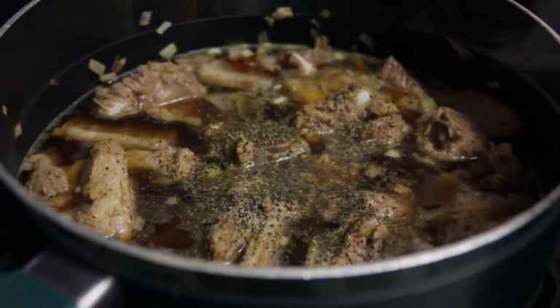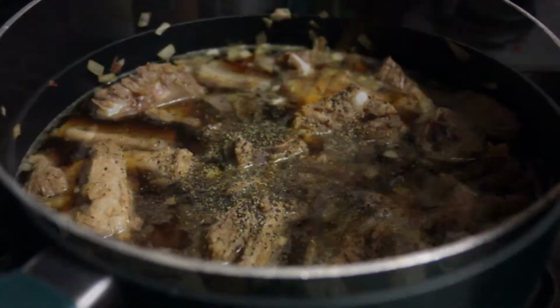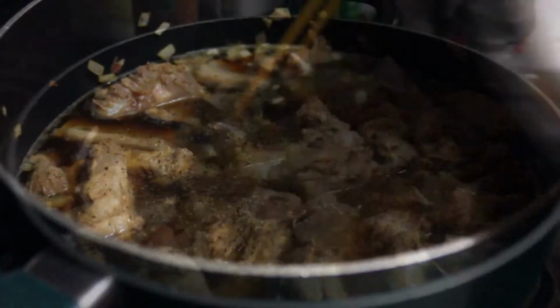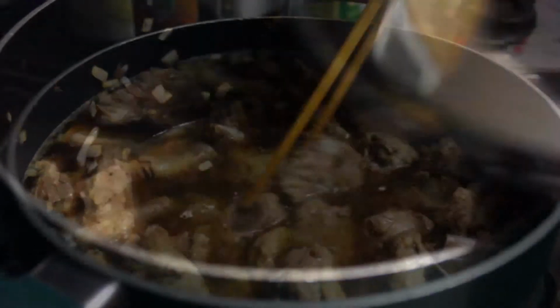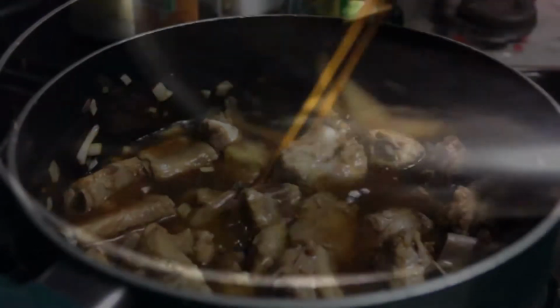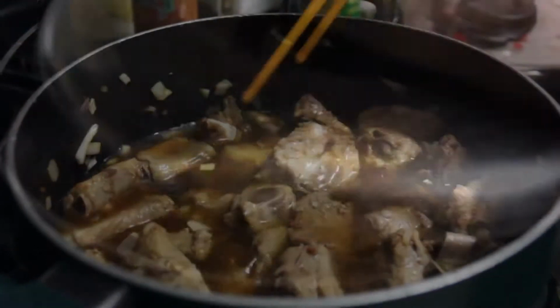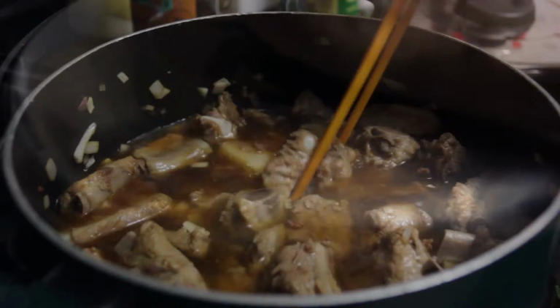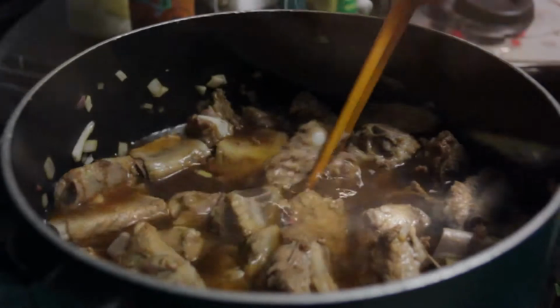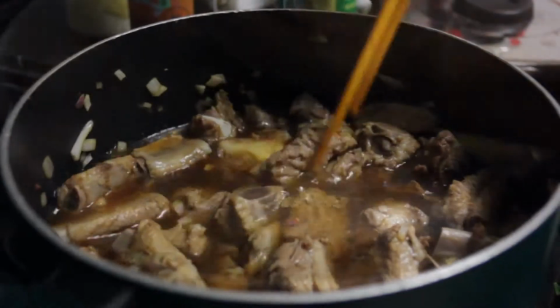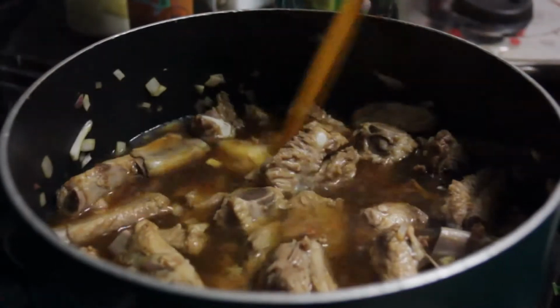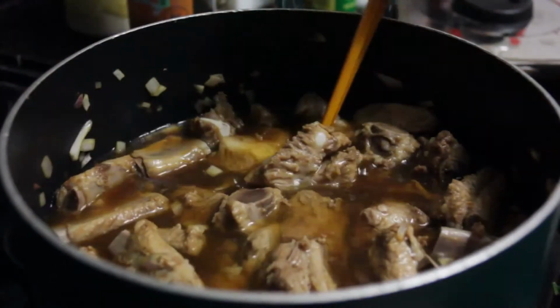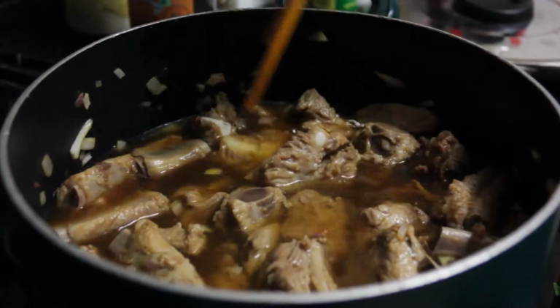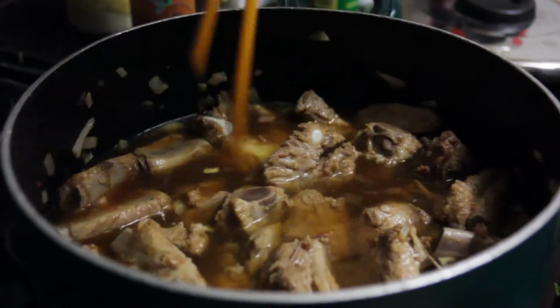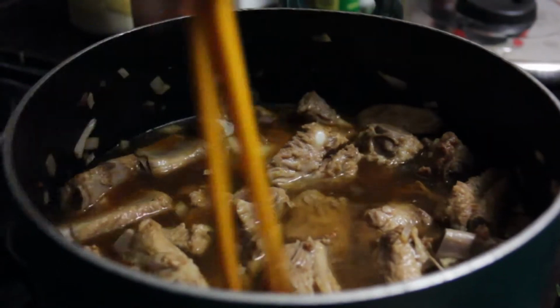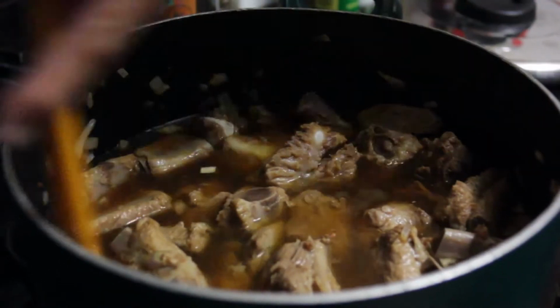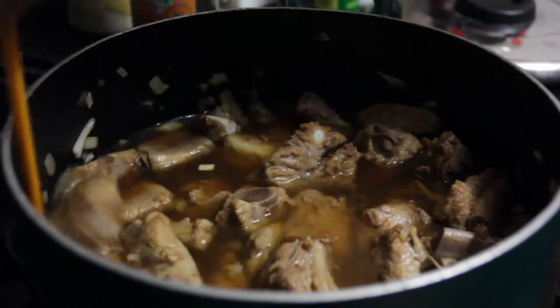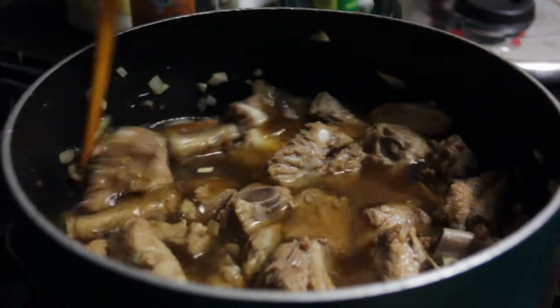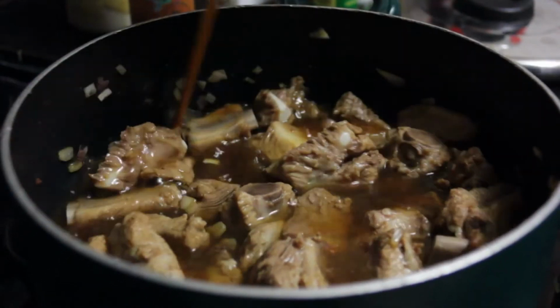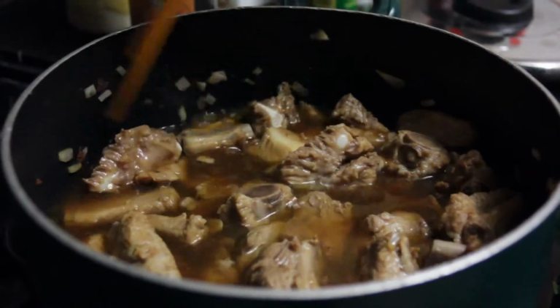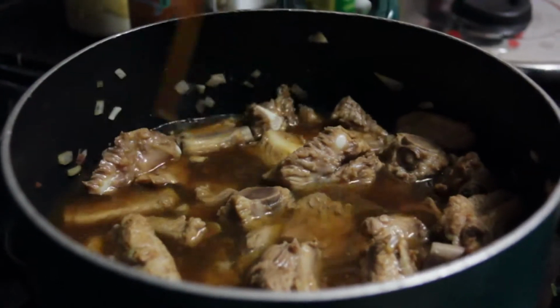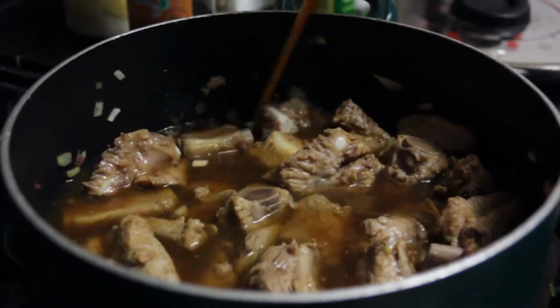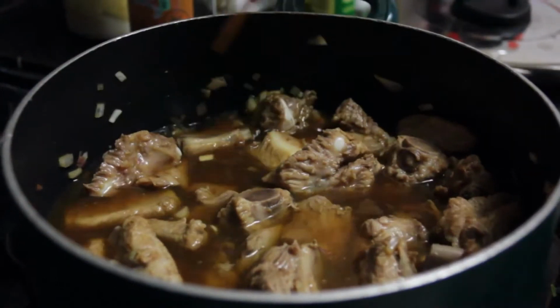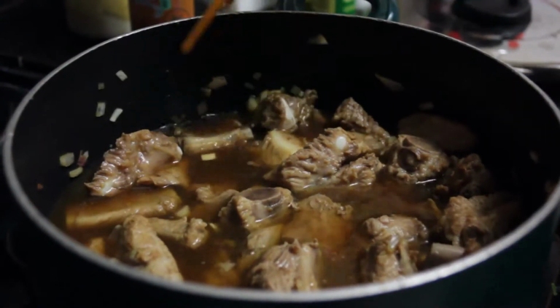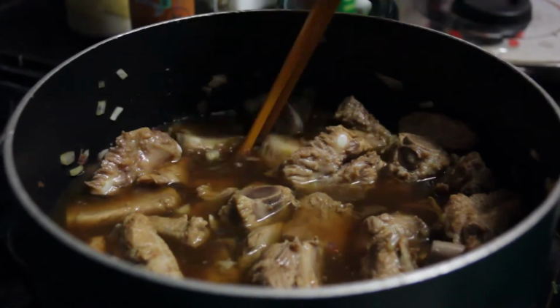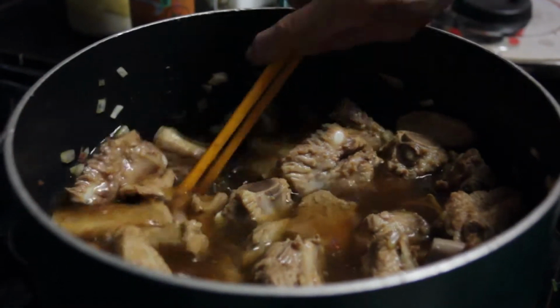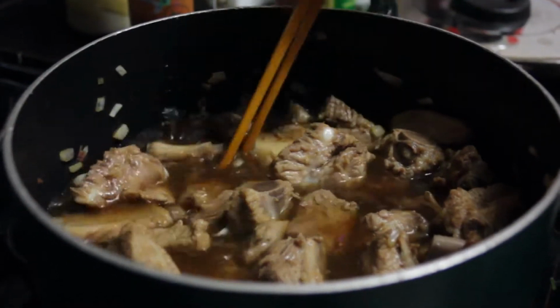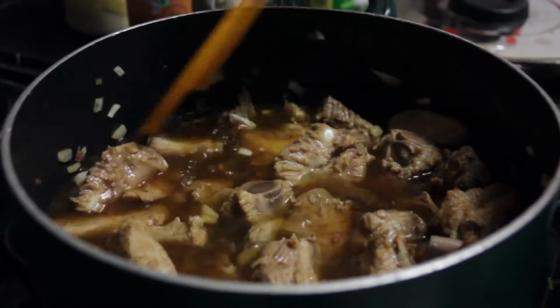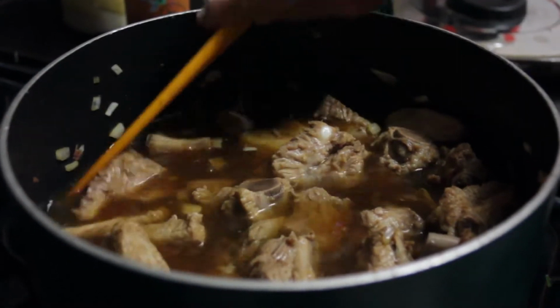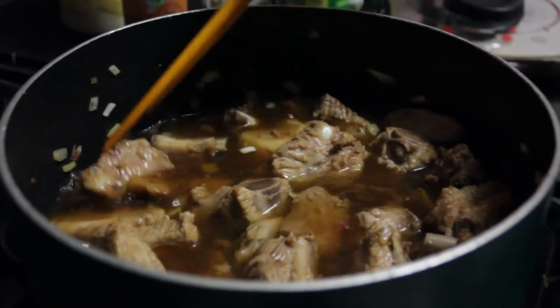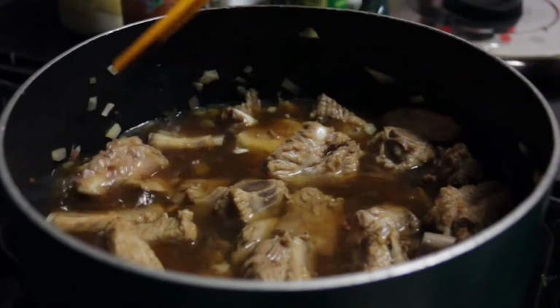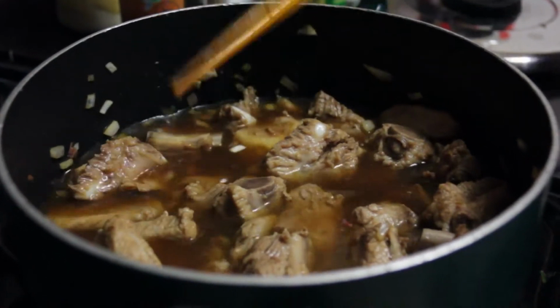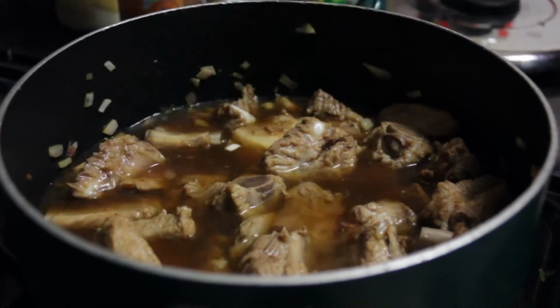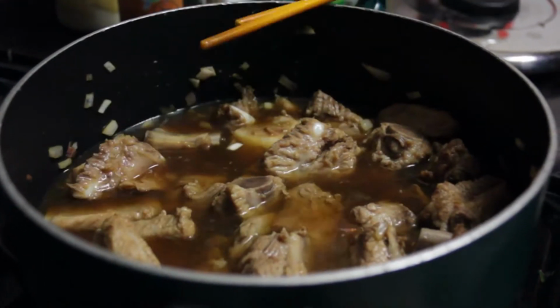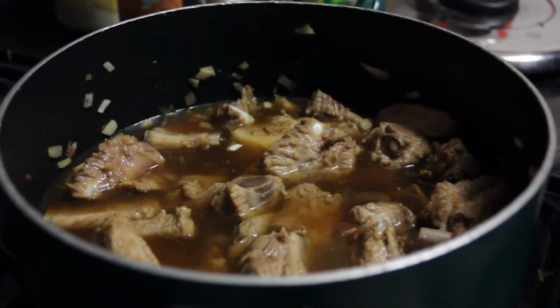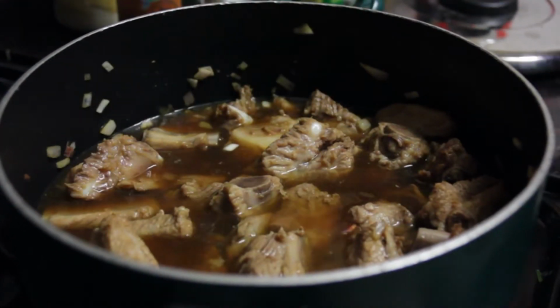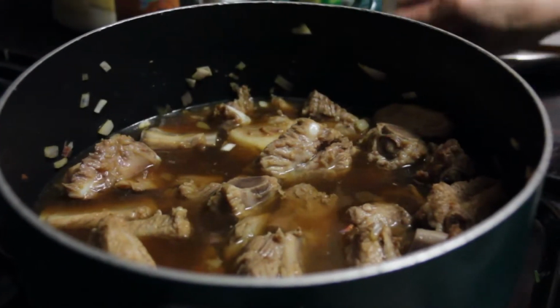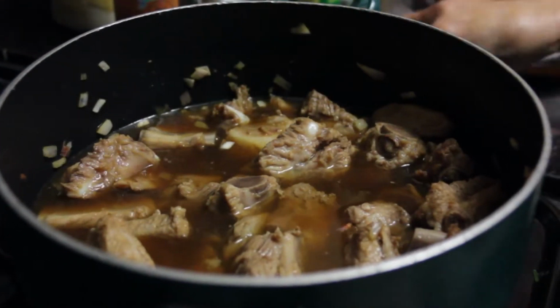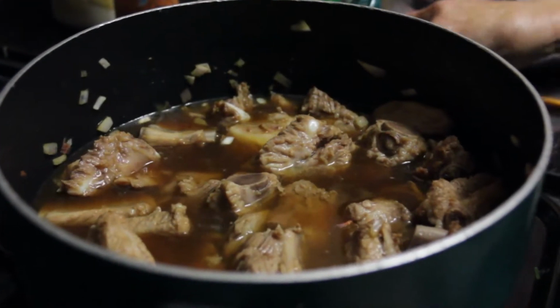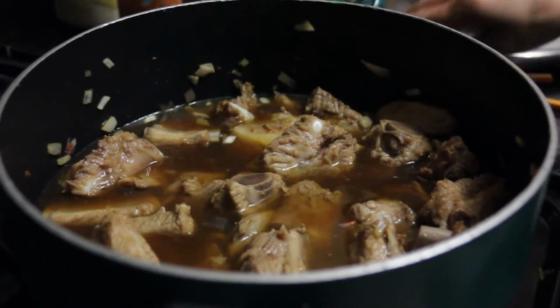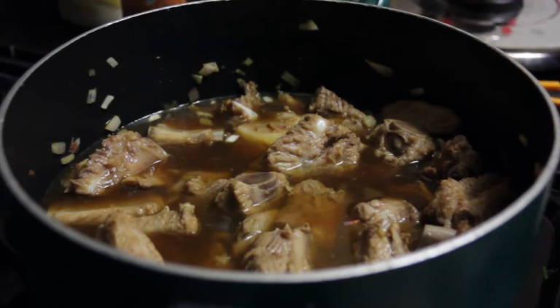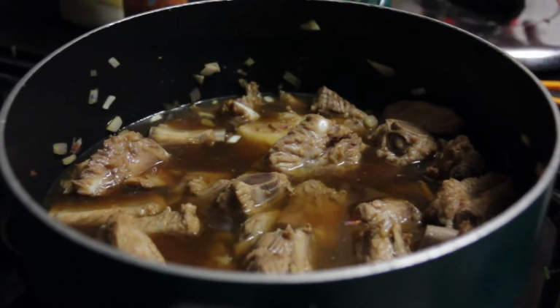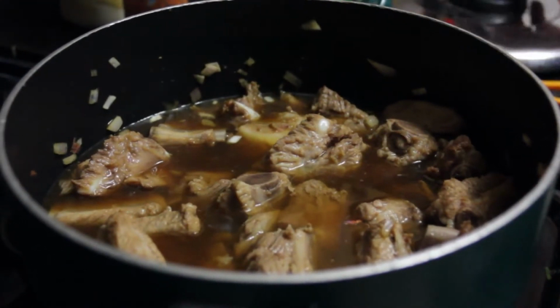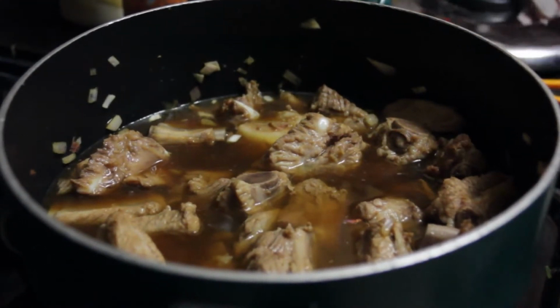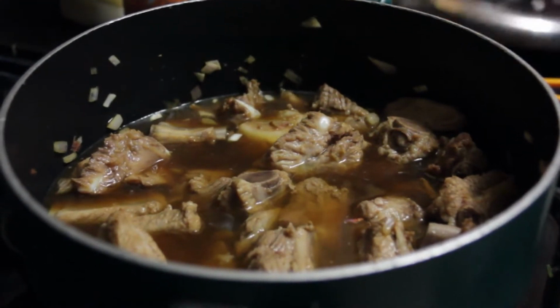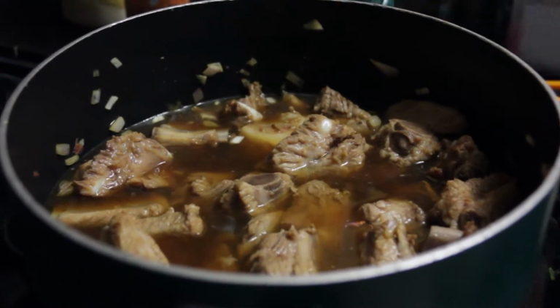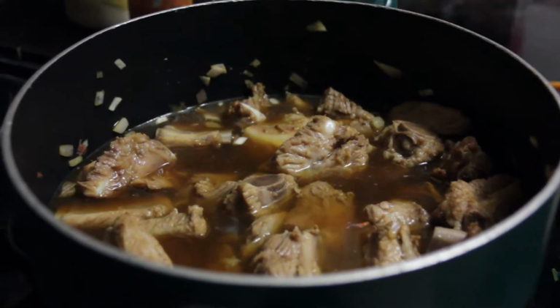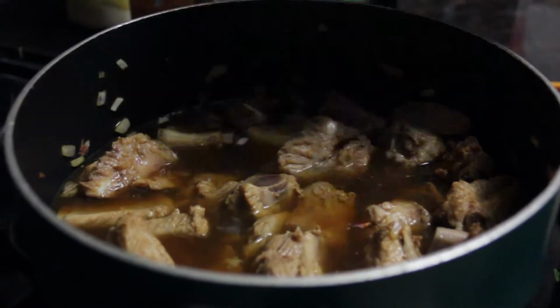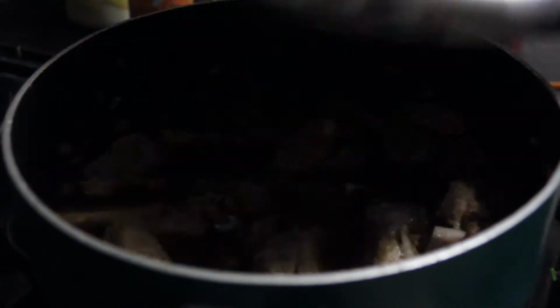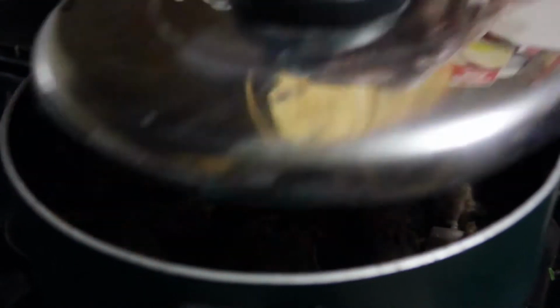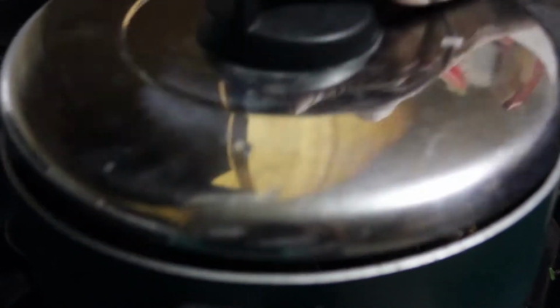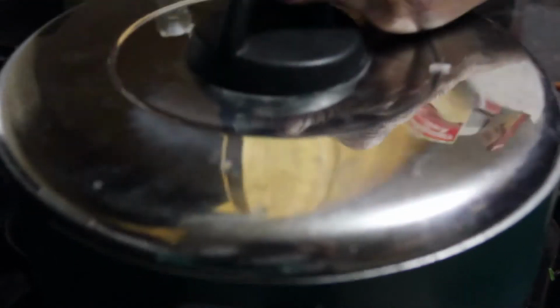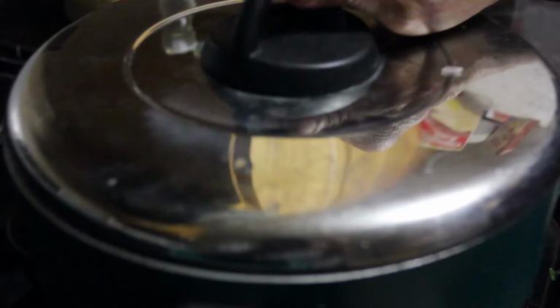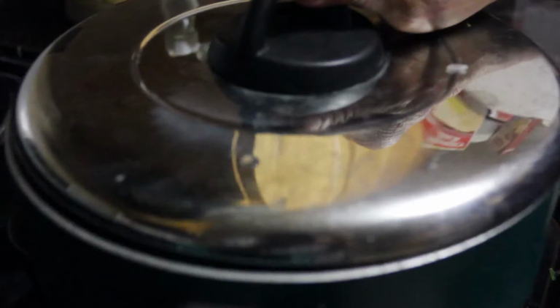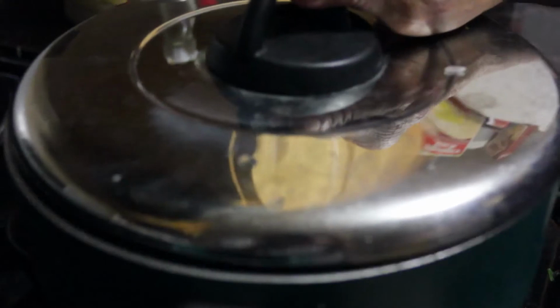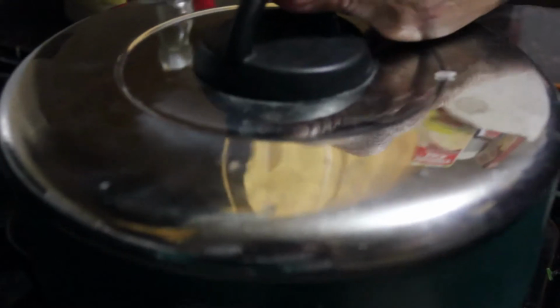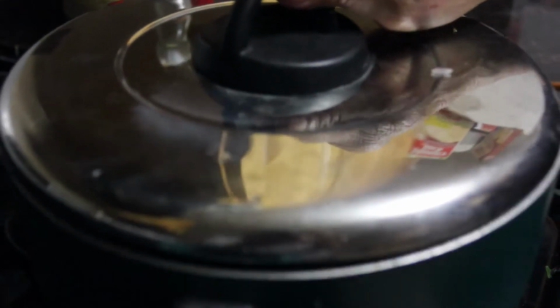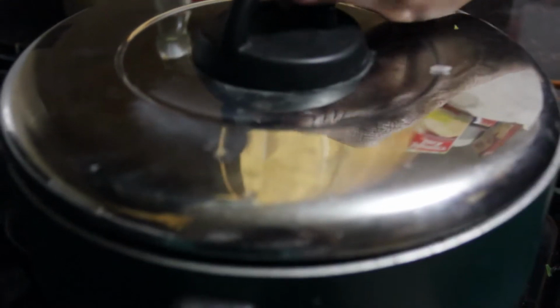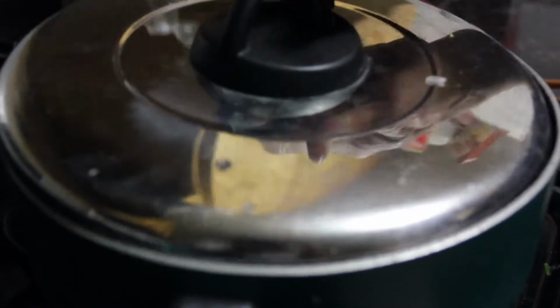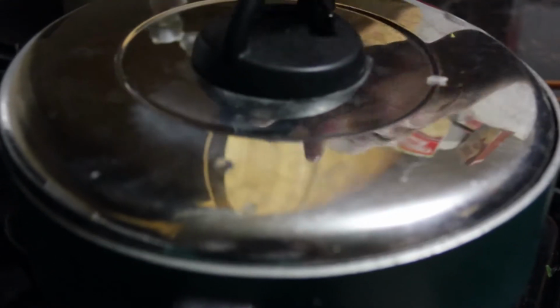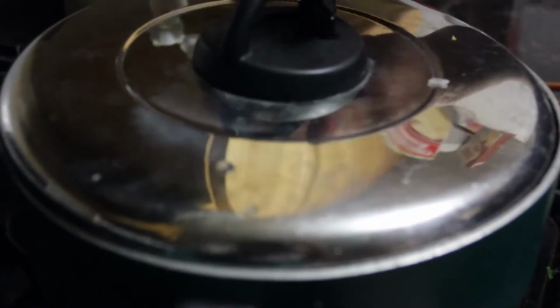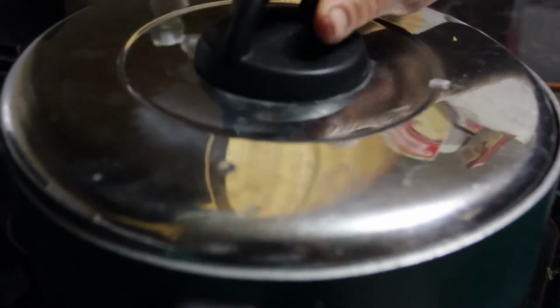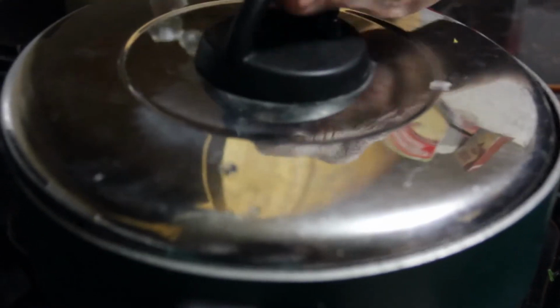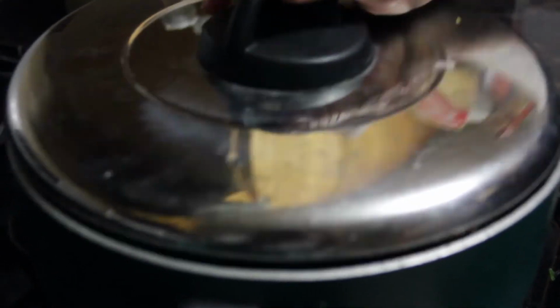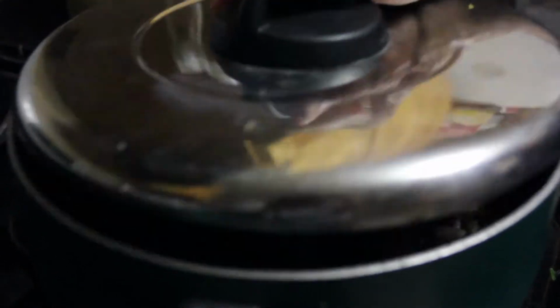Stir until incorporated. Bring the pot to a boil, then lower the heat to simmer at medium for another 30 minutes.